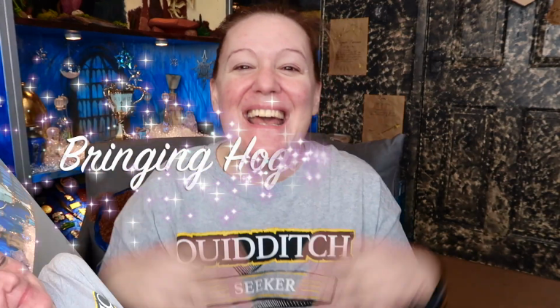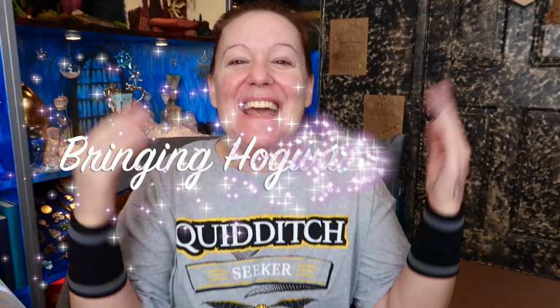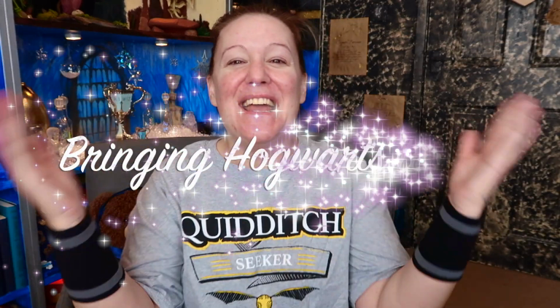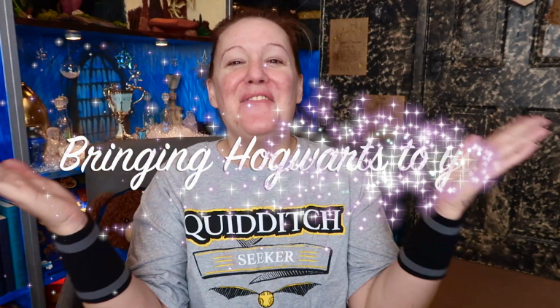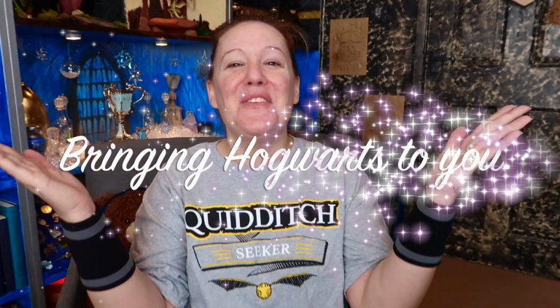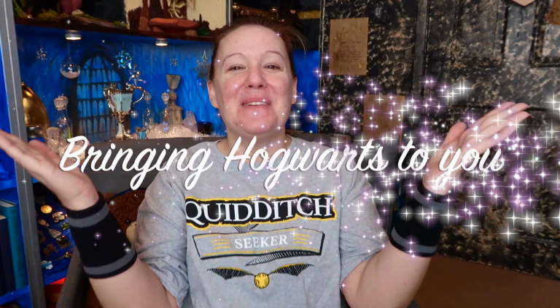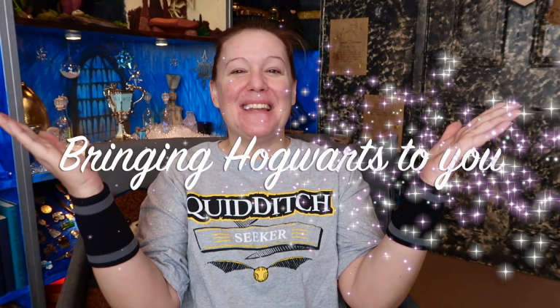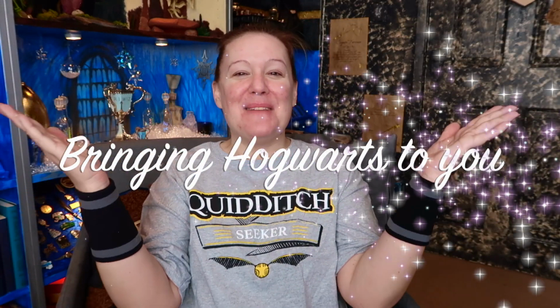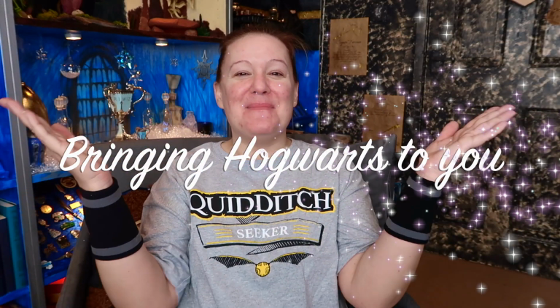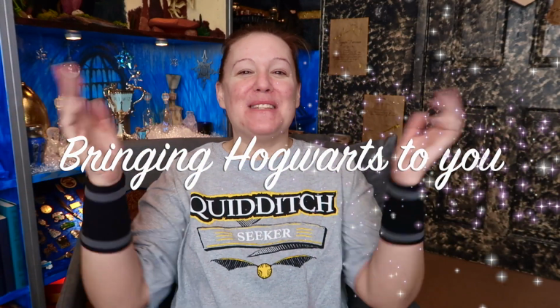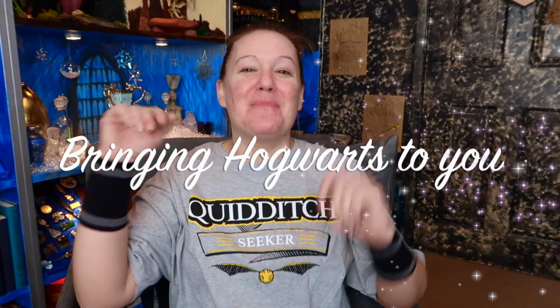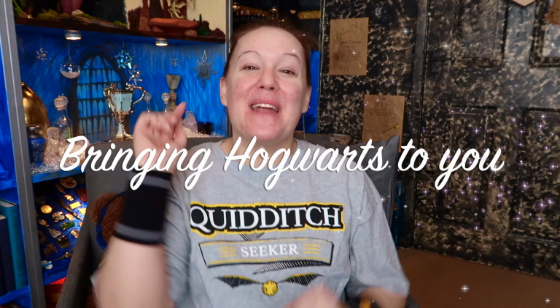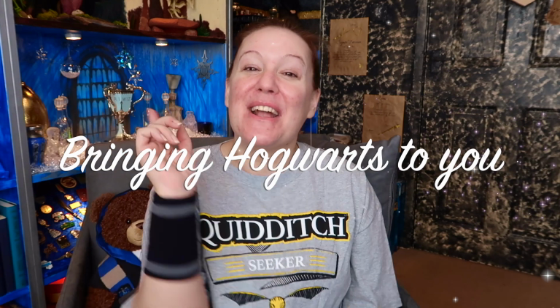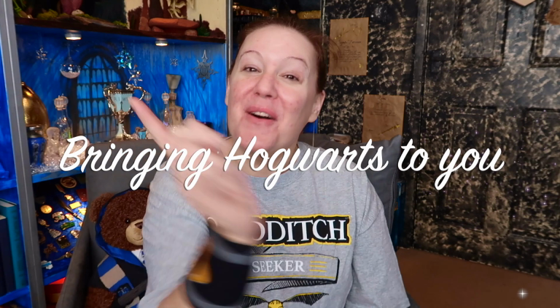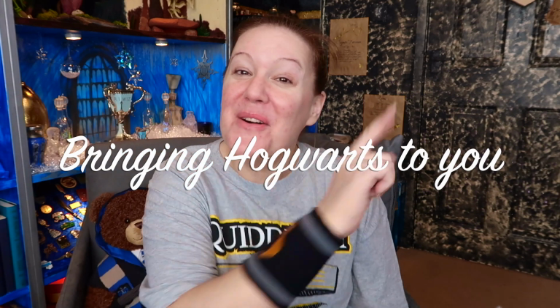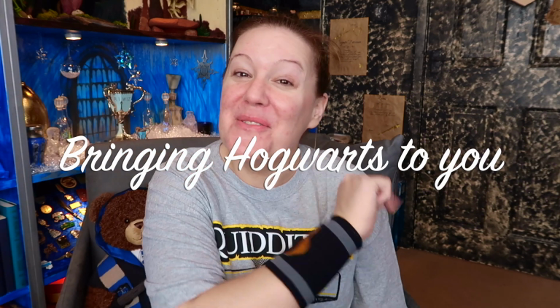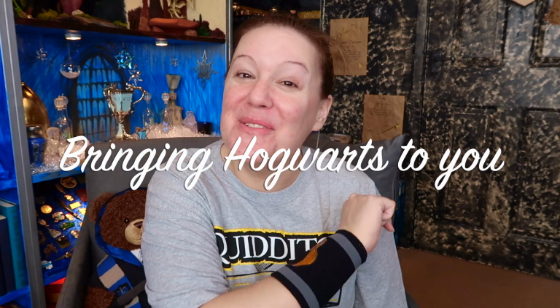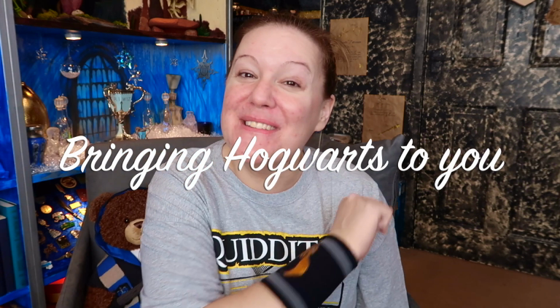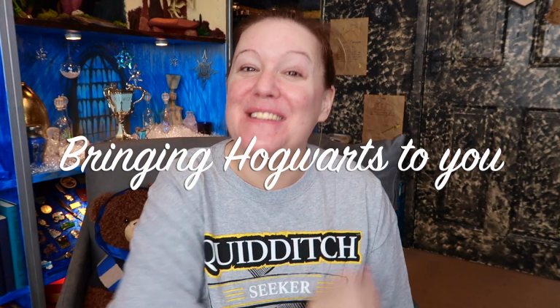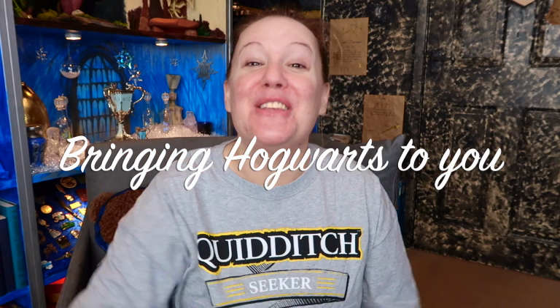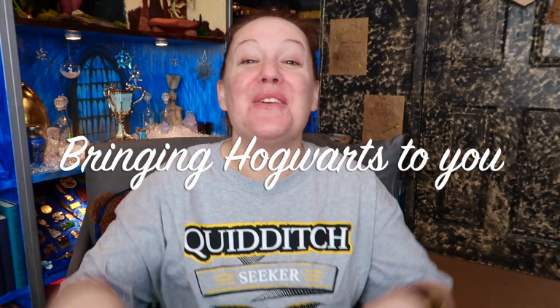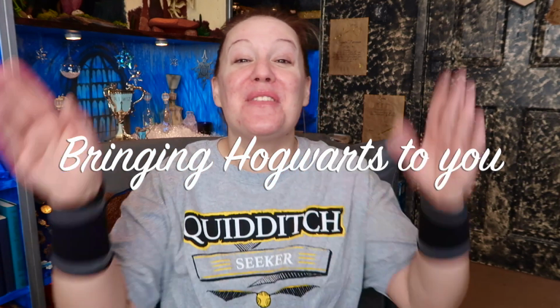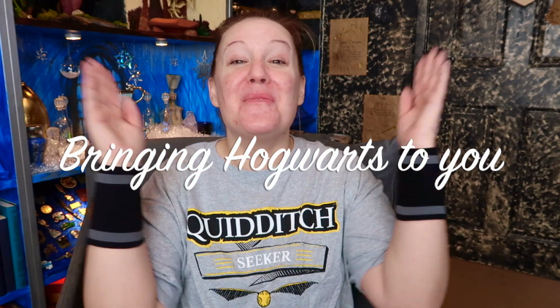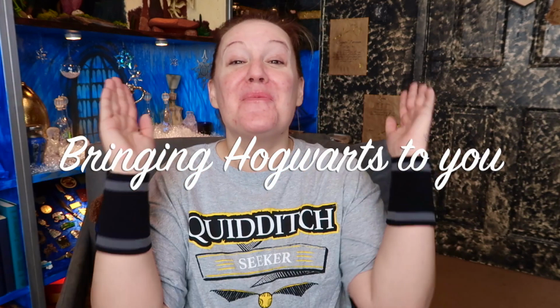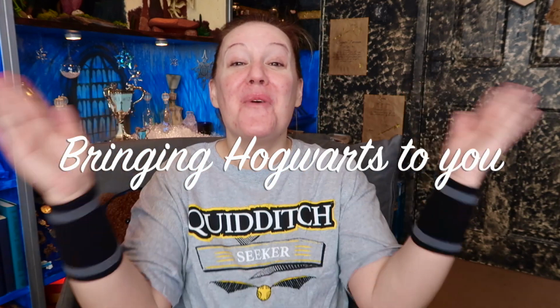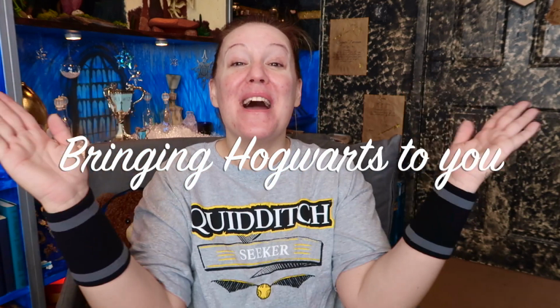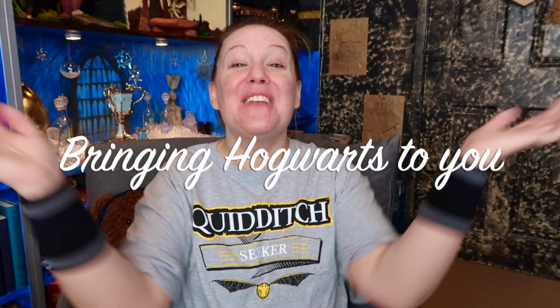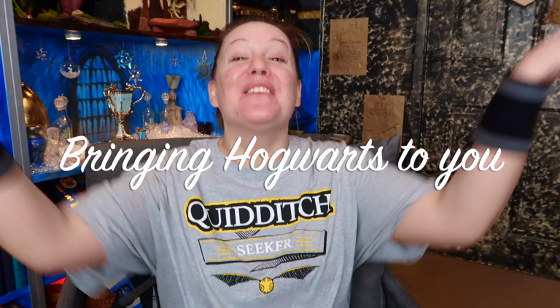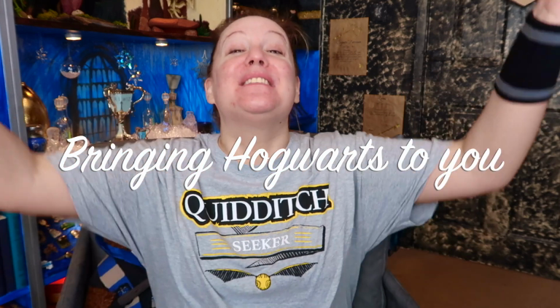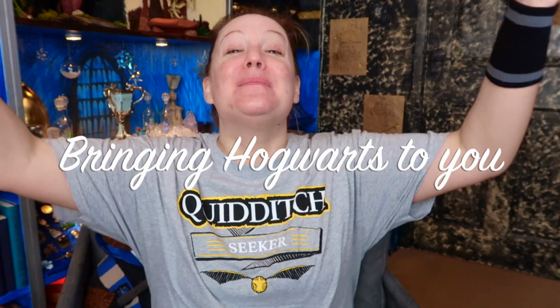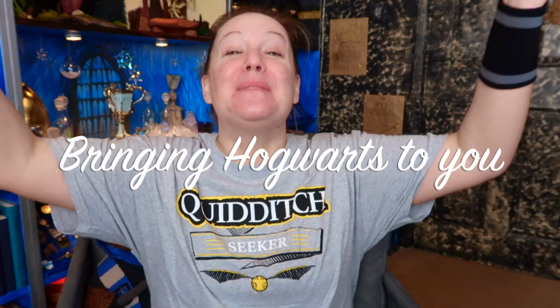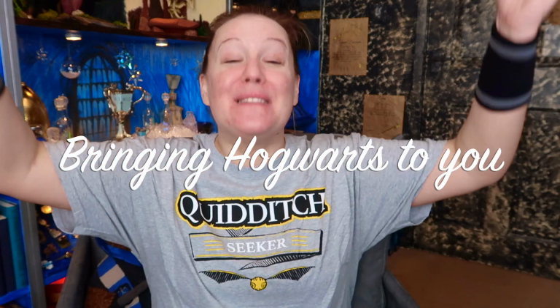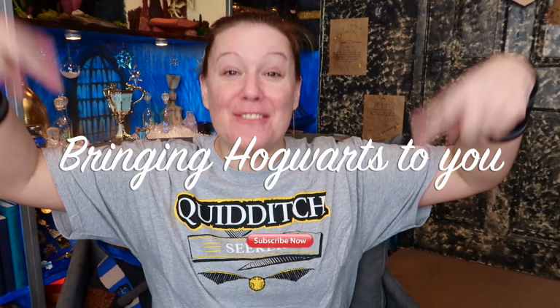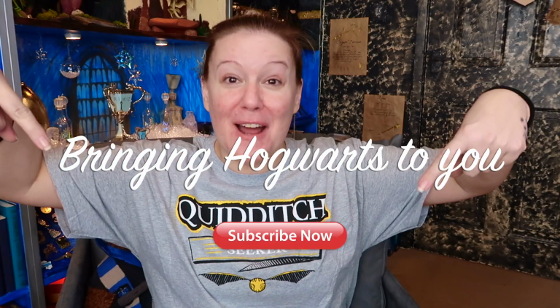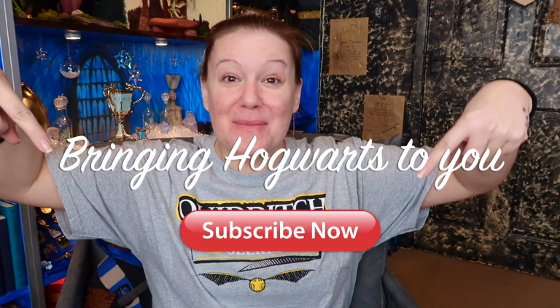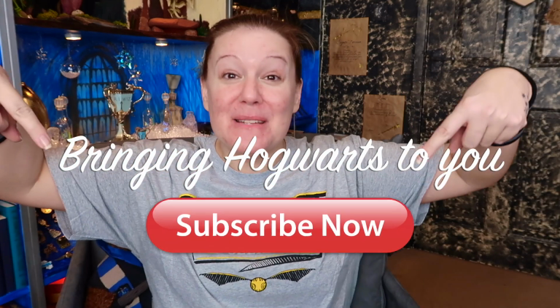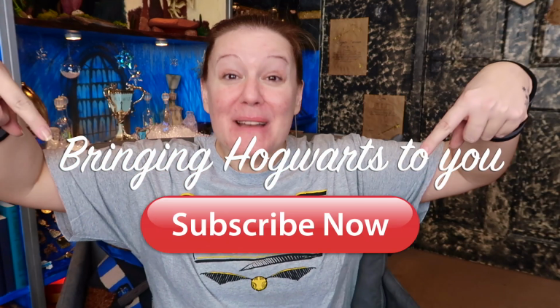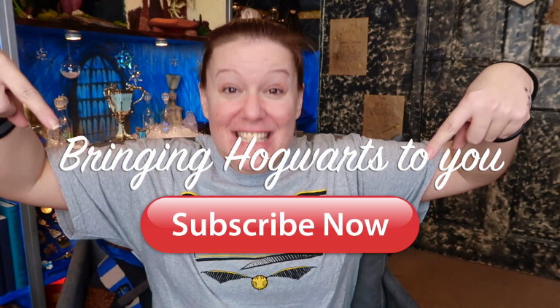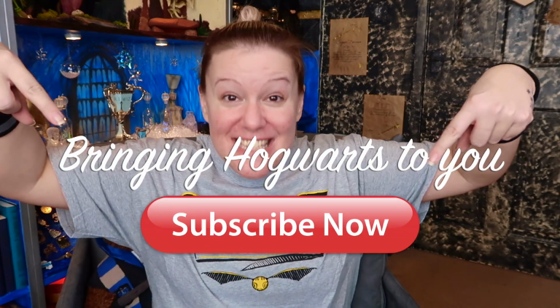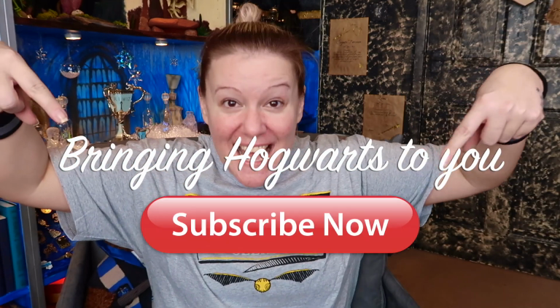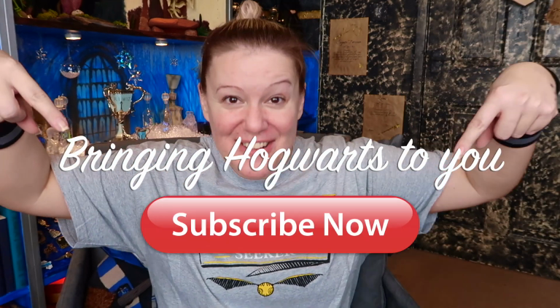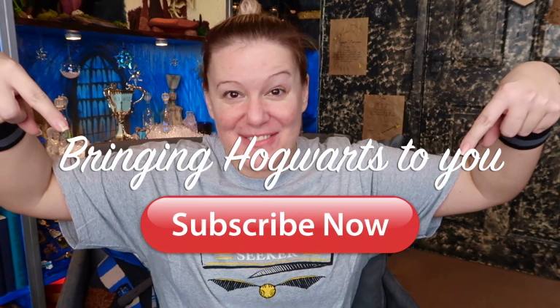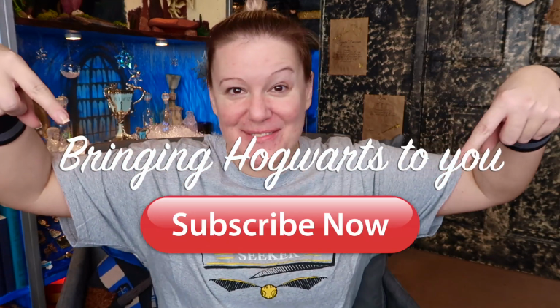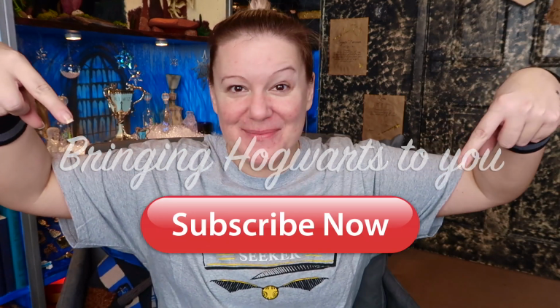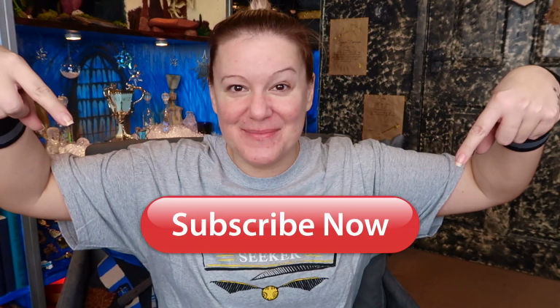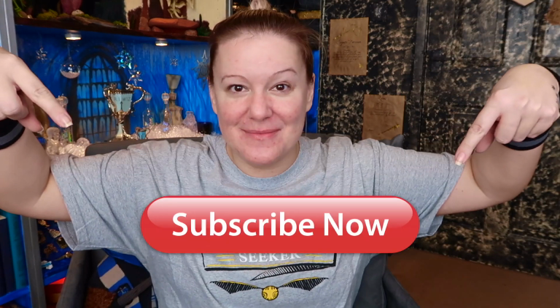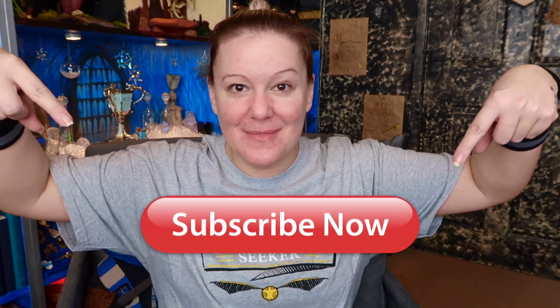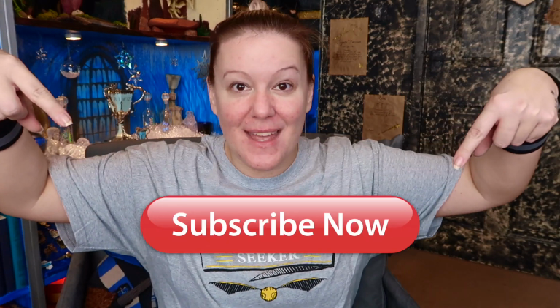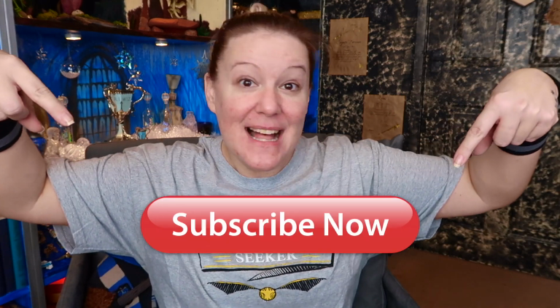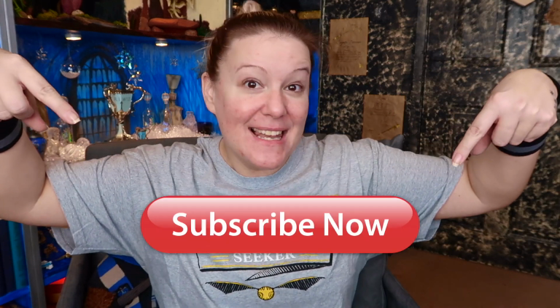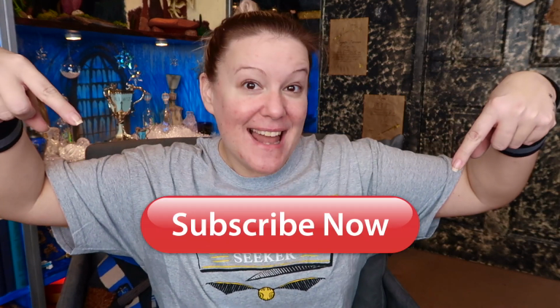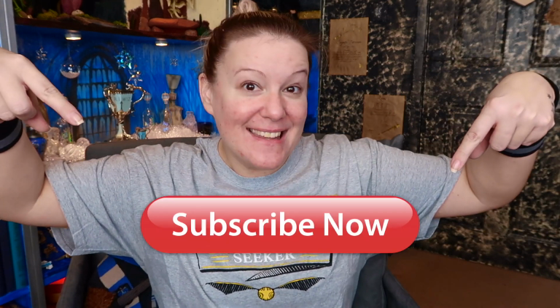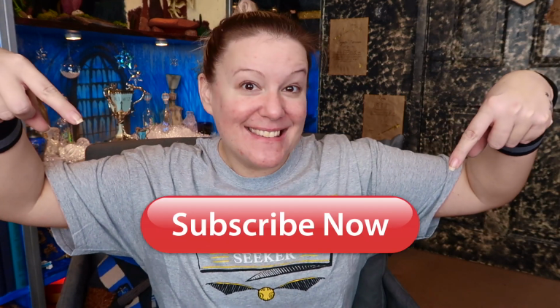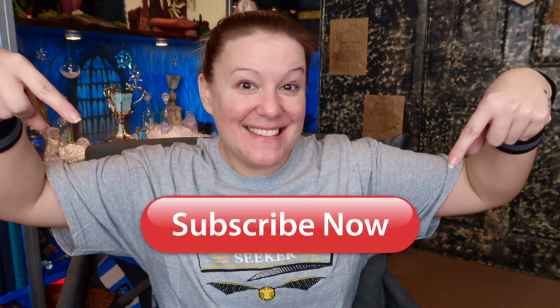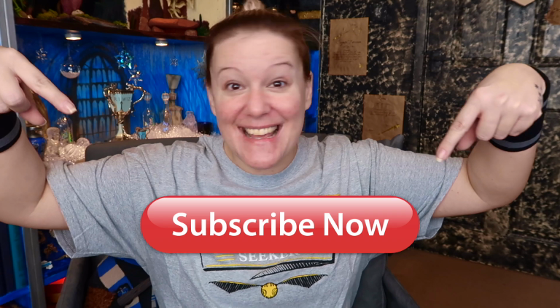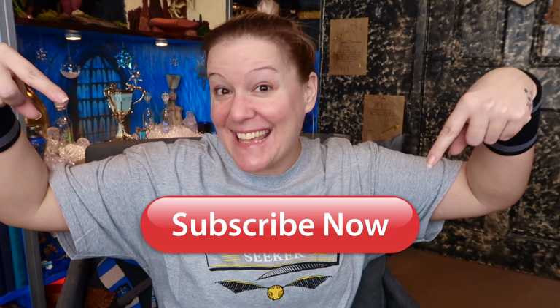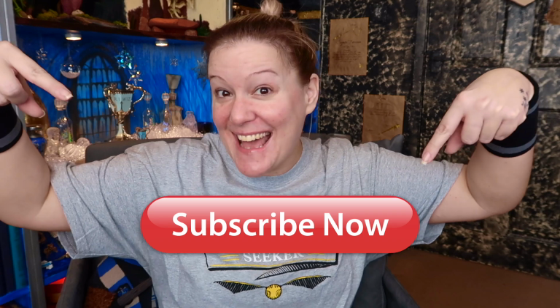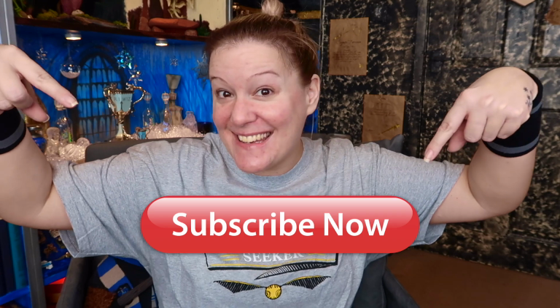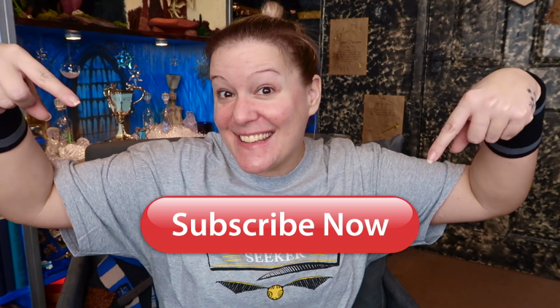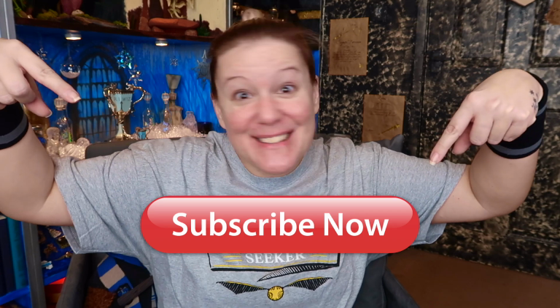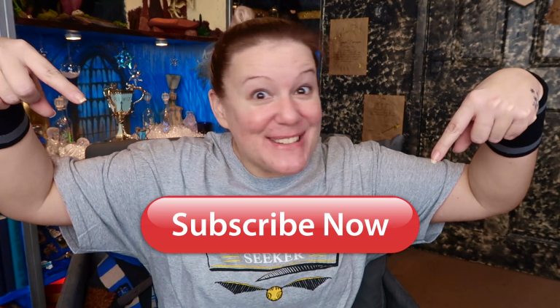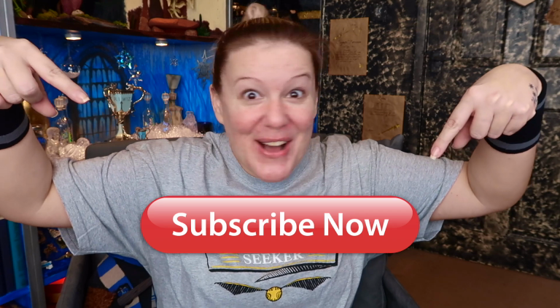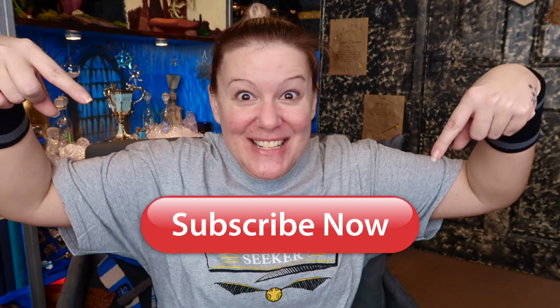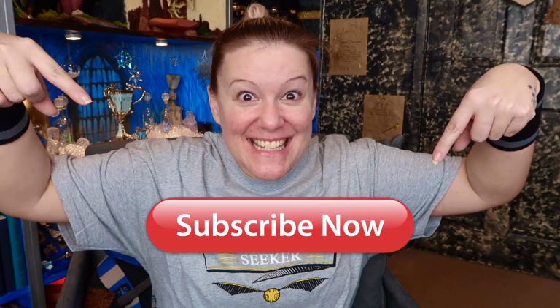If you would like me to bring Hogwarts to you, then why not subscribe to my channel? Let's get started.